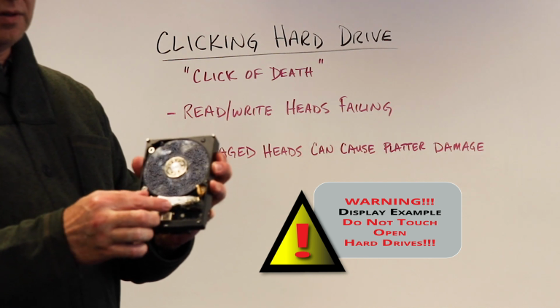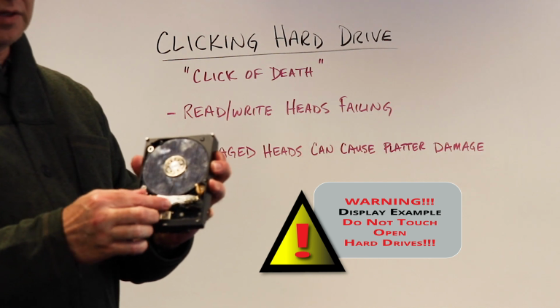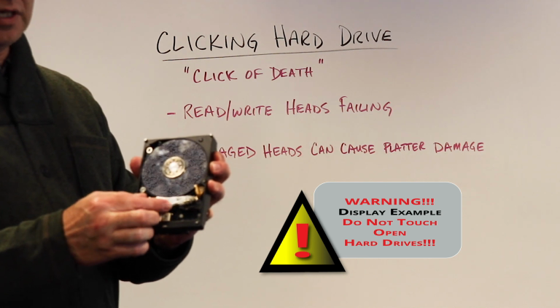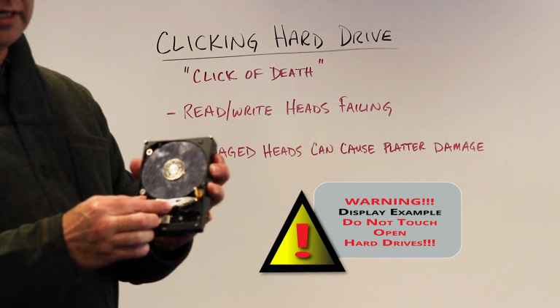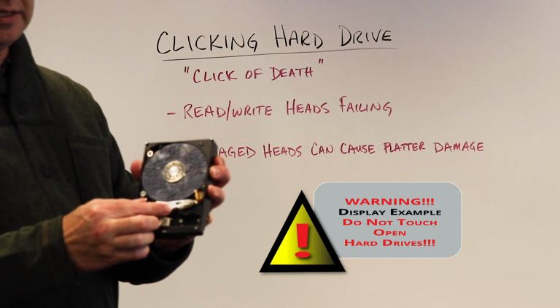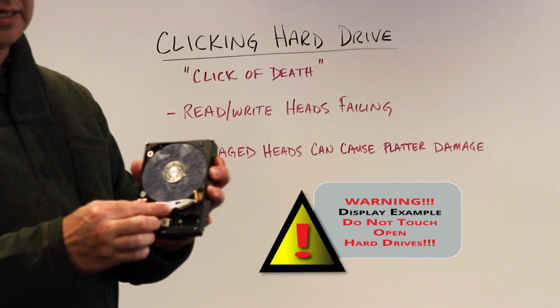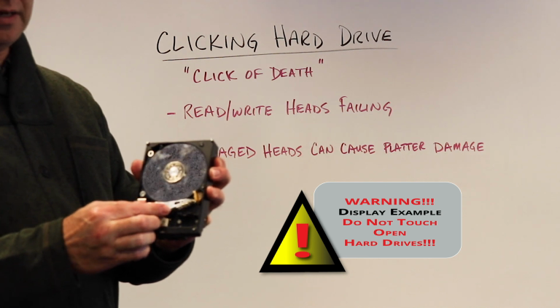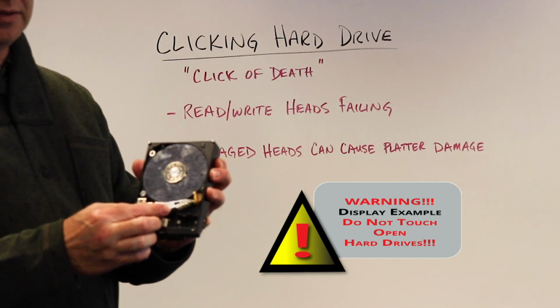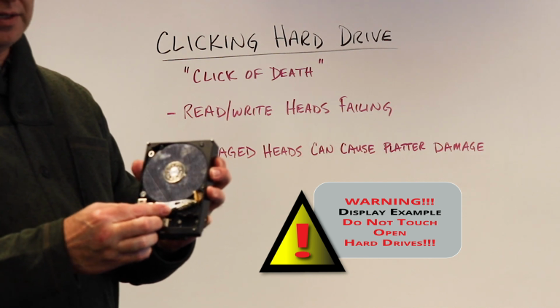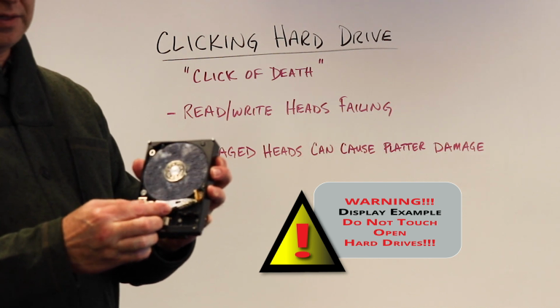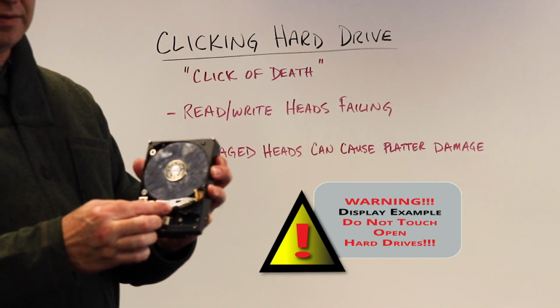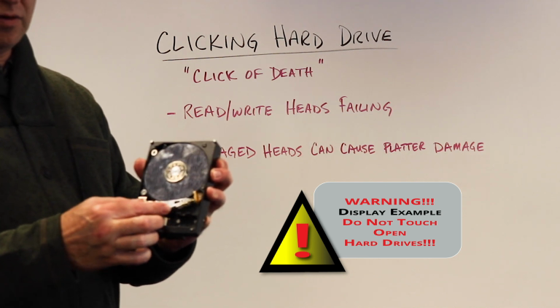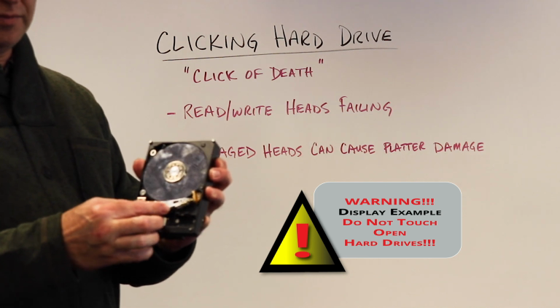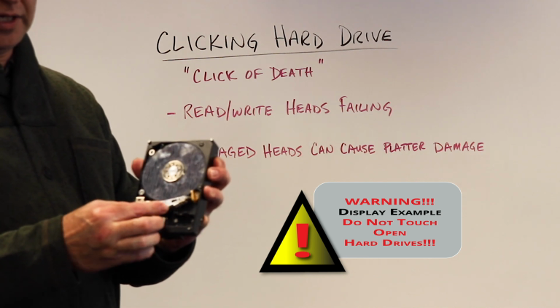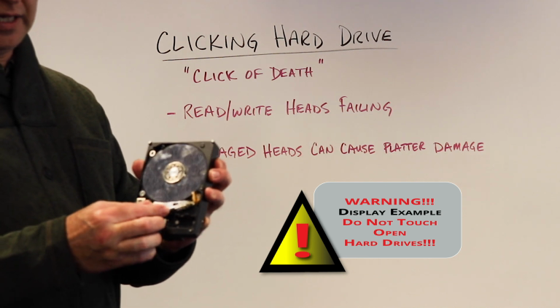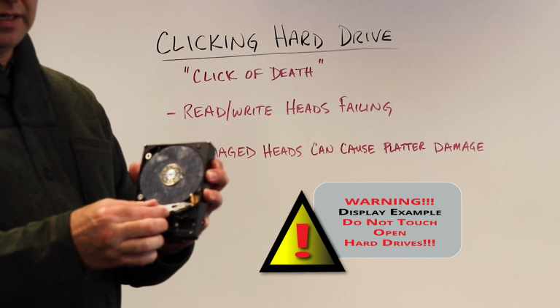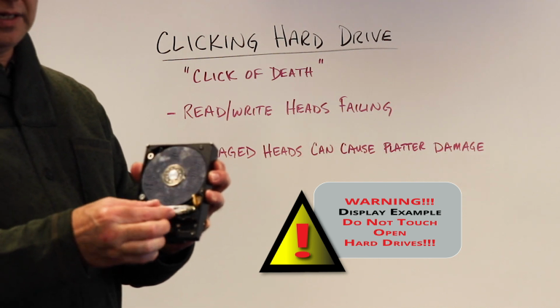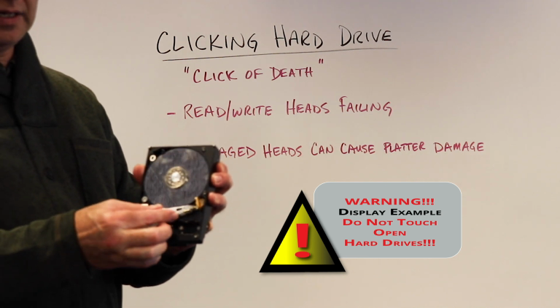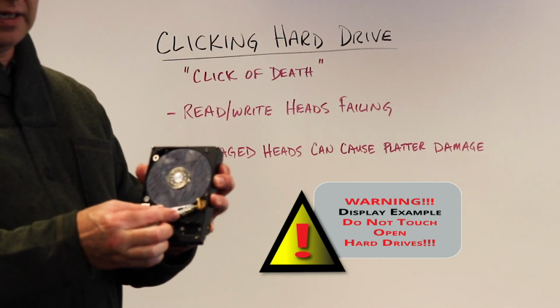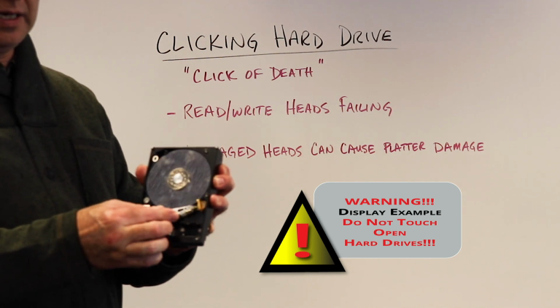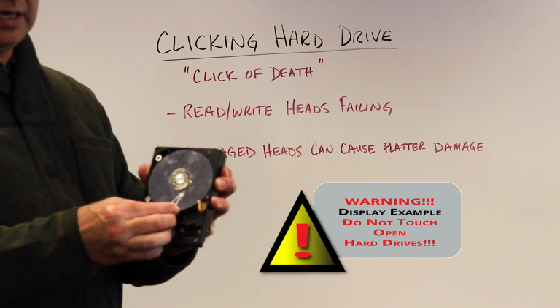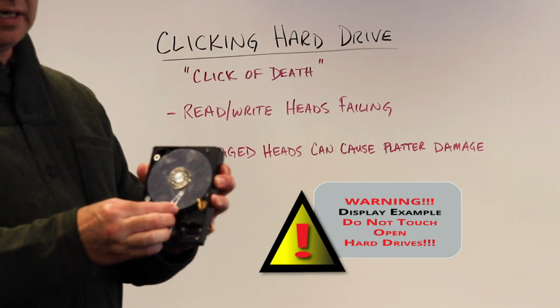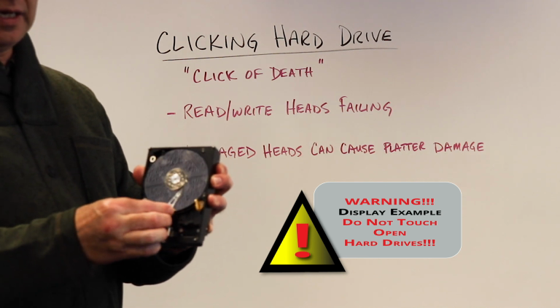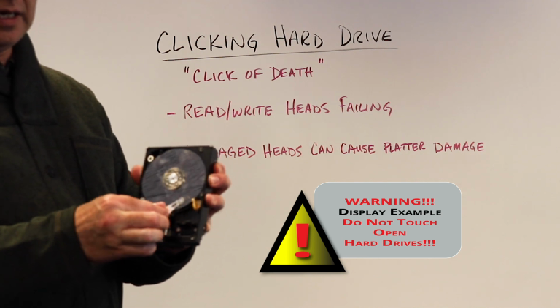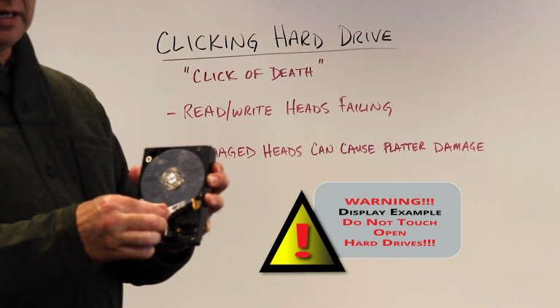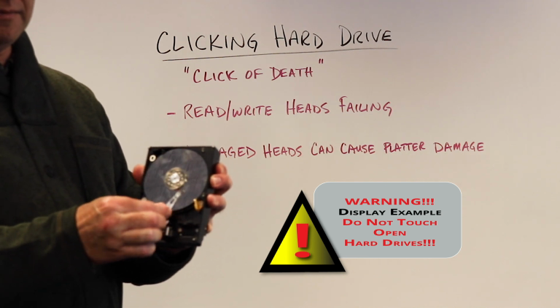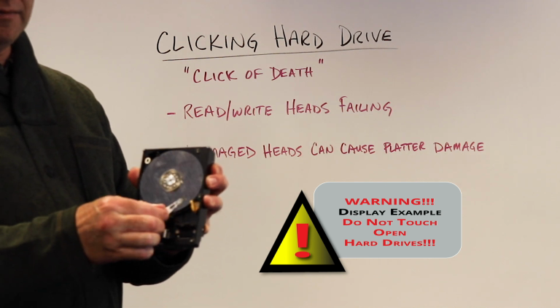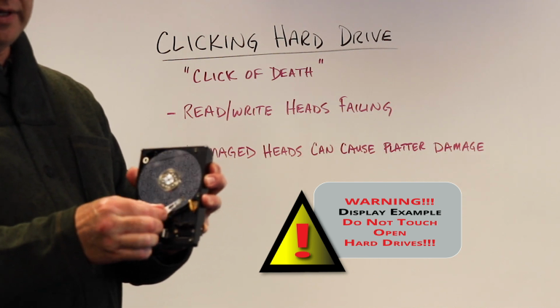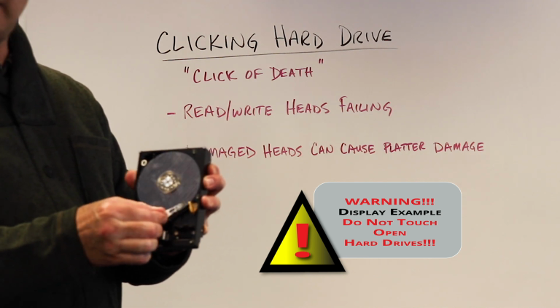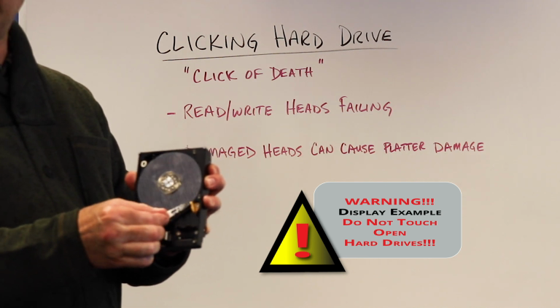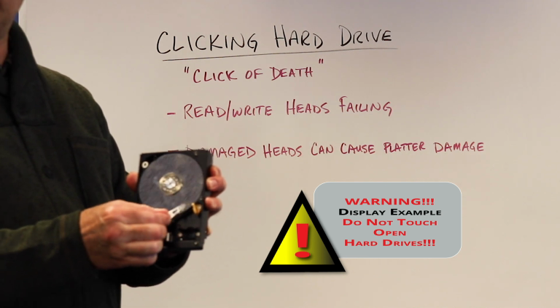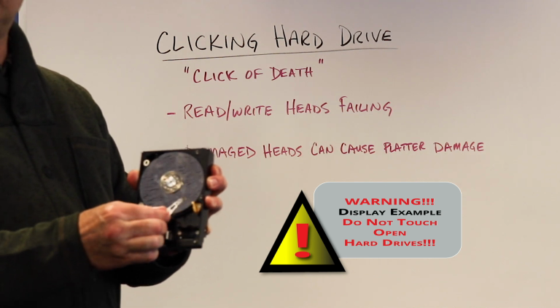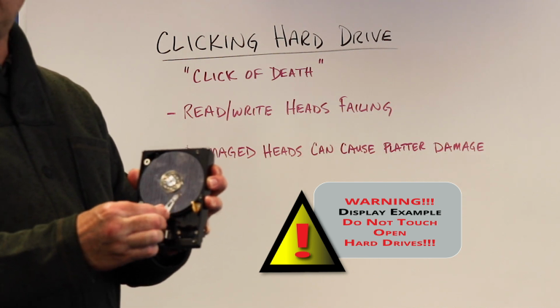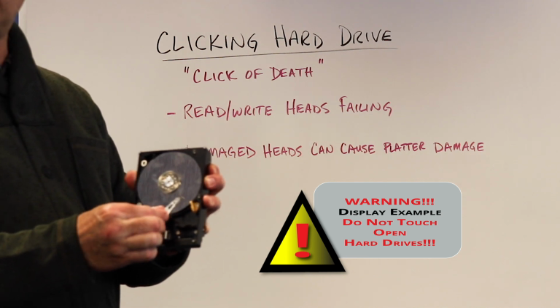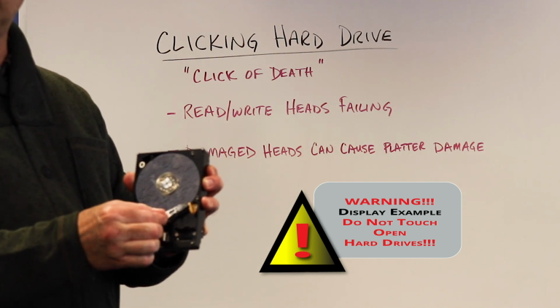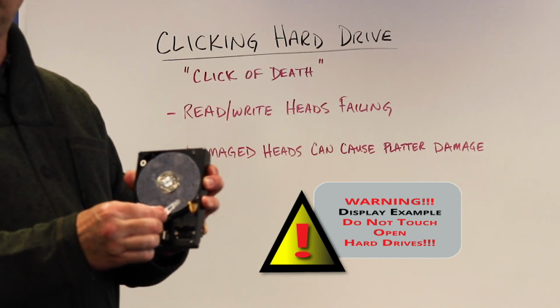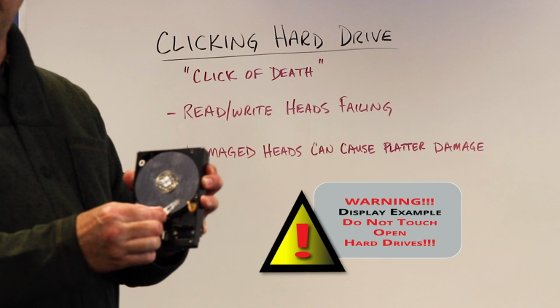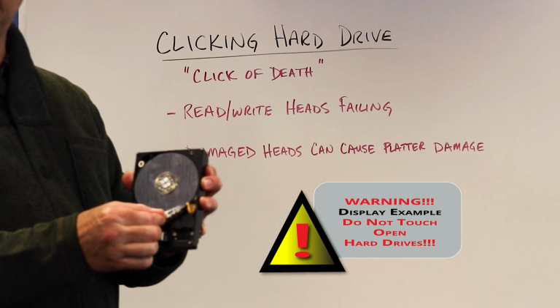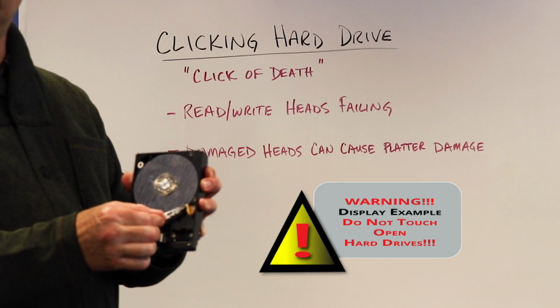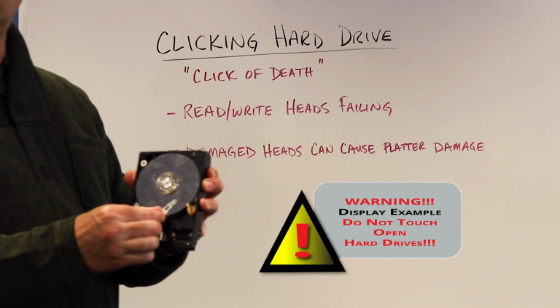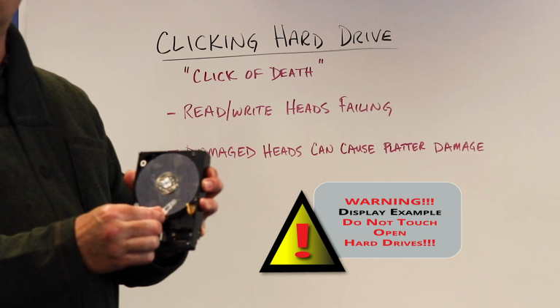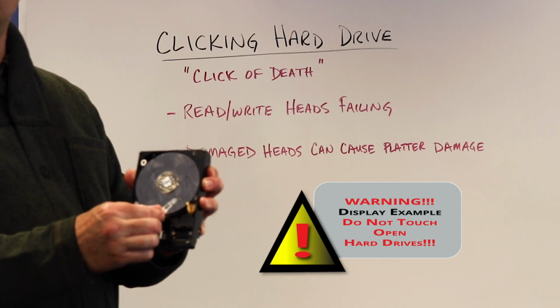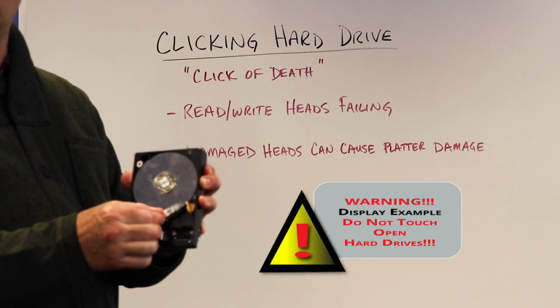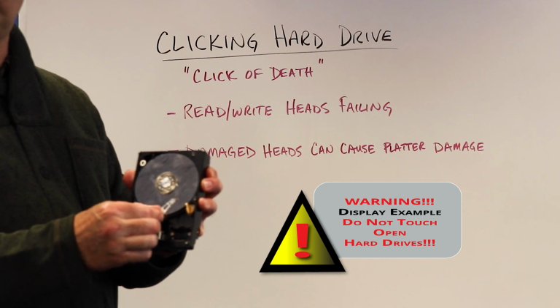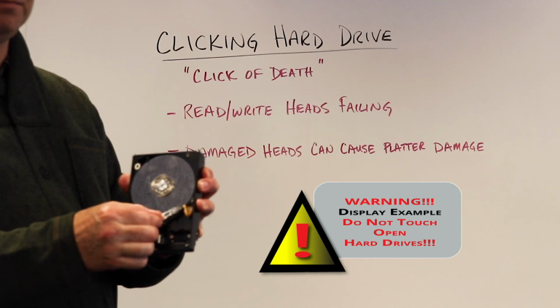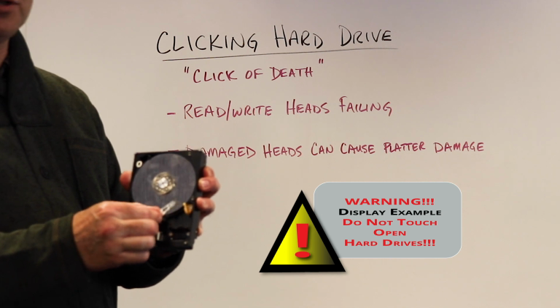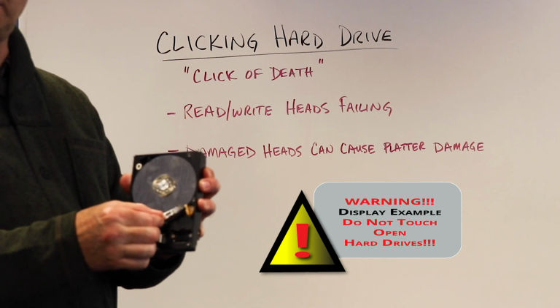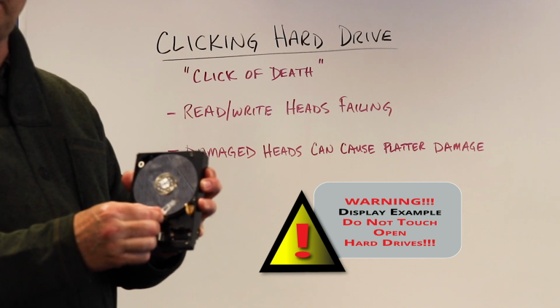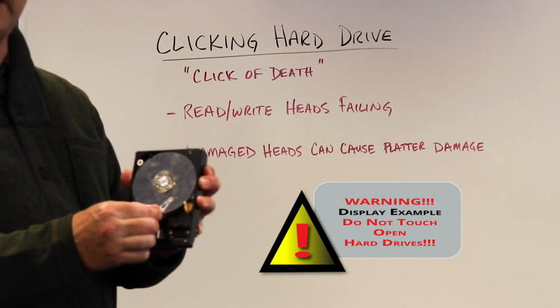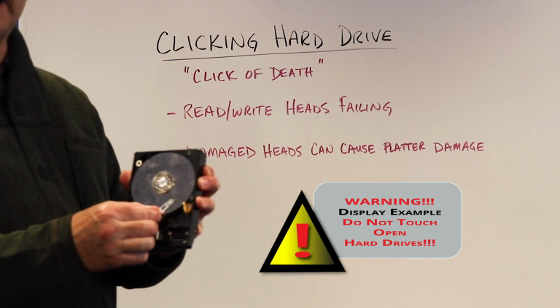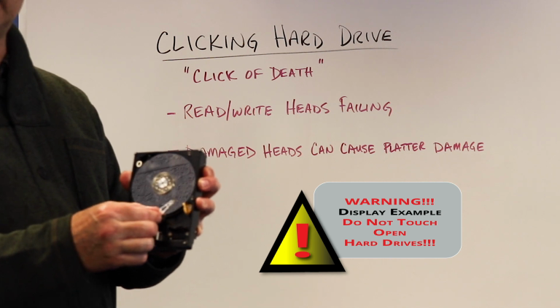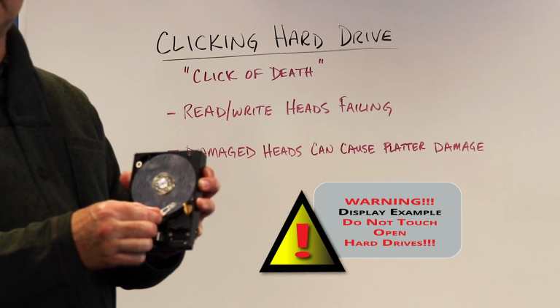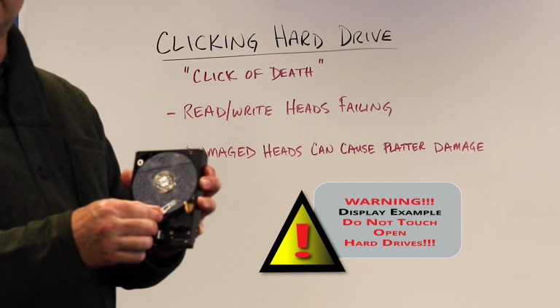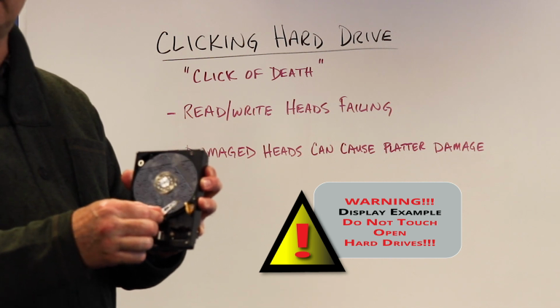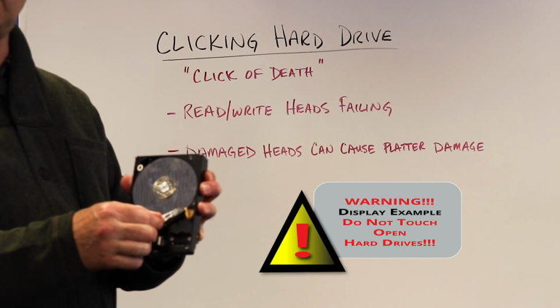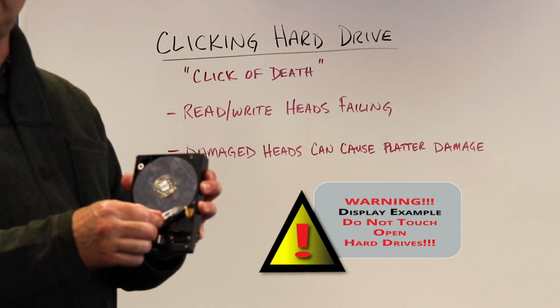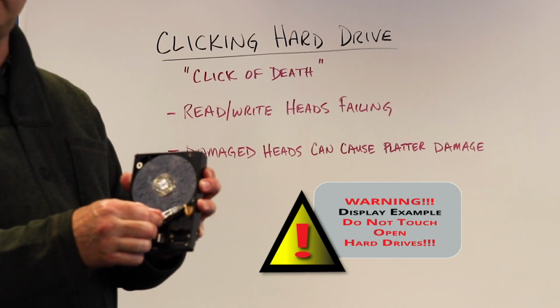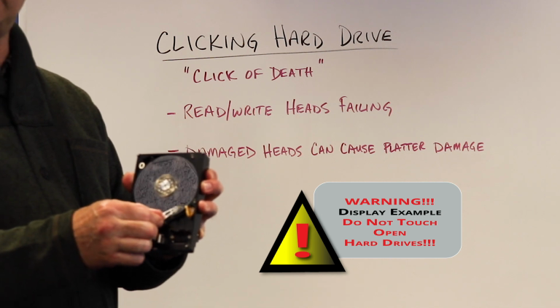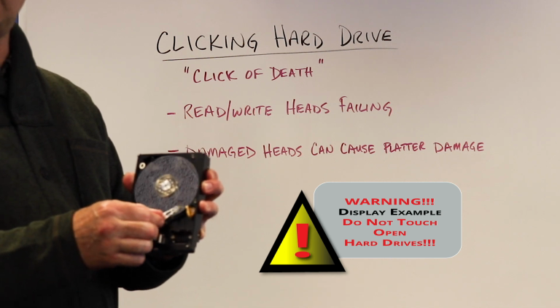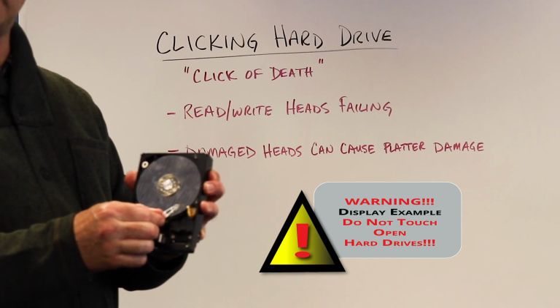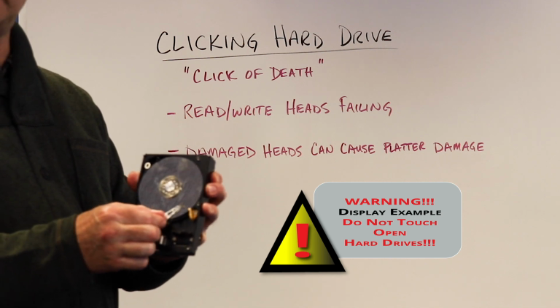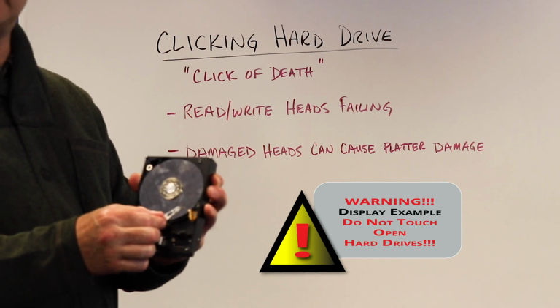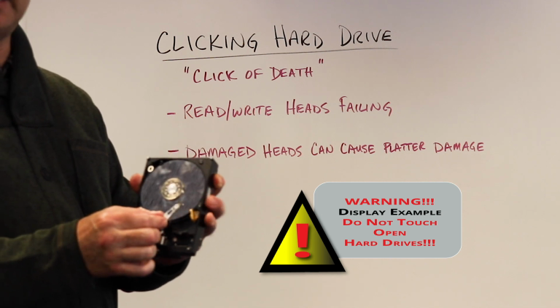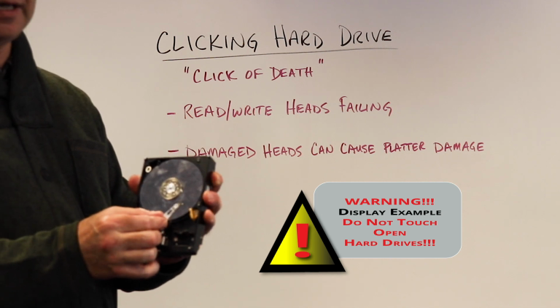So the clicking sound — normally read/write heads are moving back and forth super fast, reading and writing data.